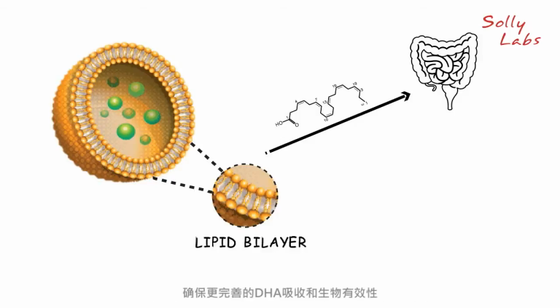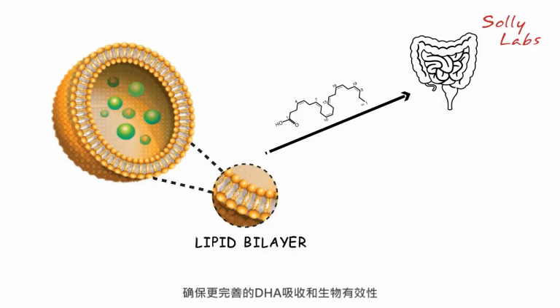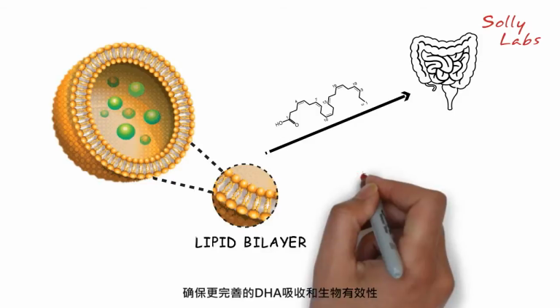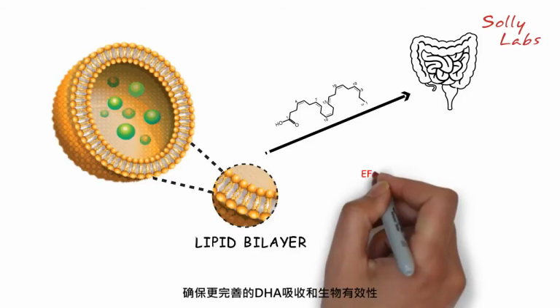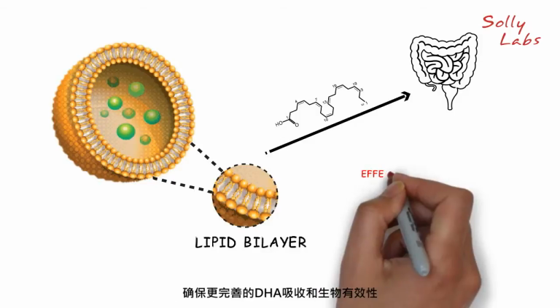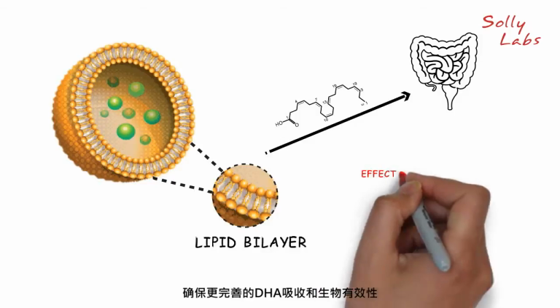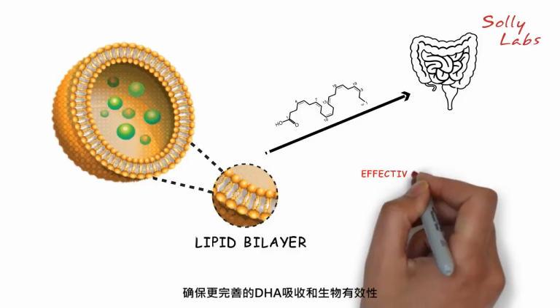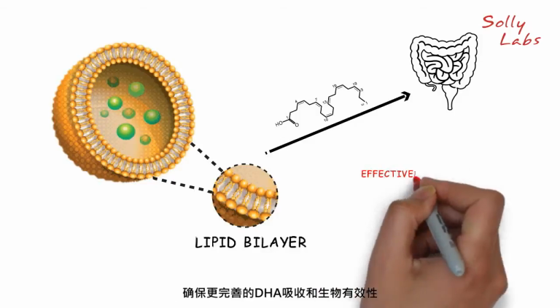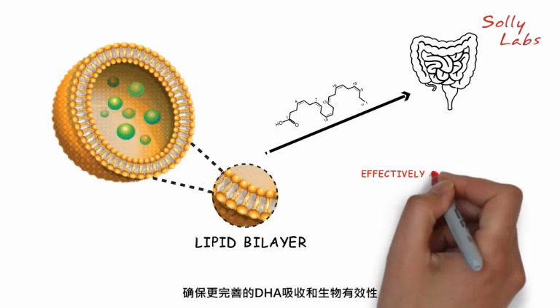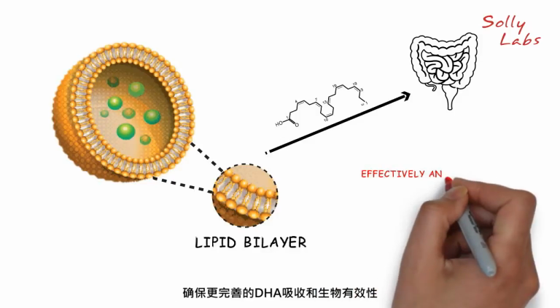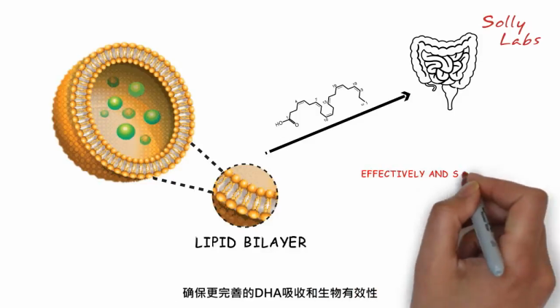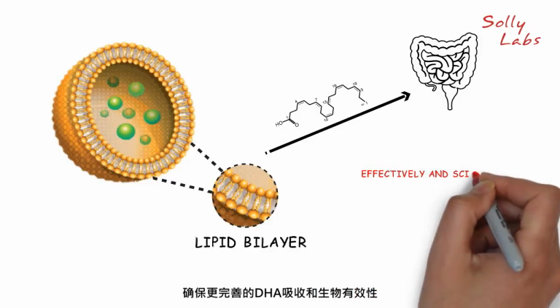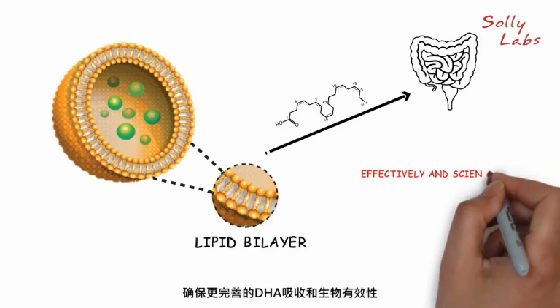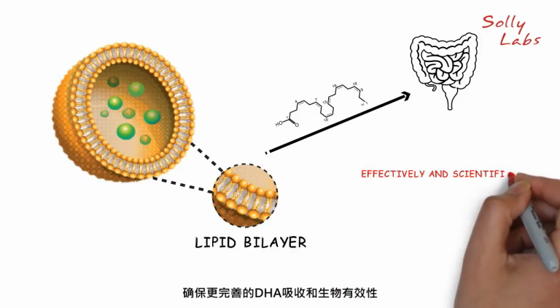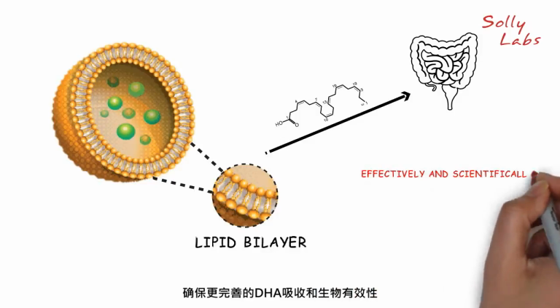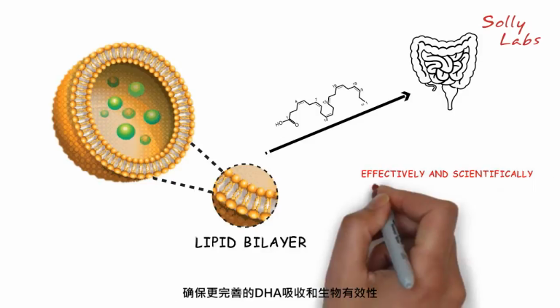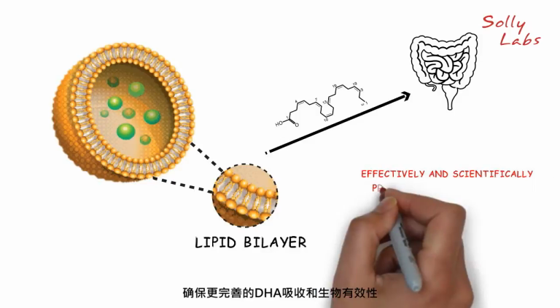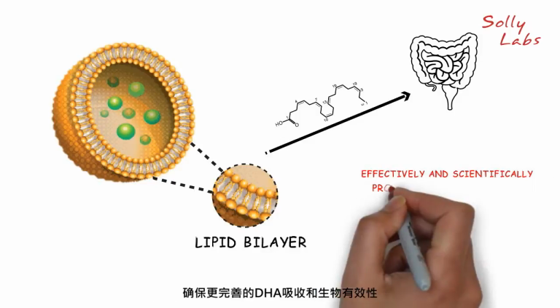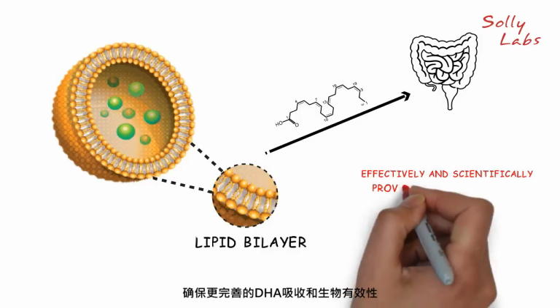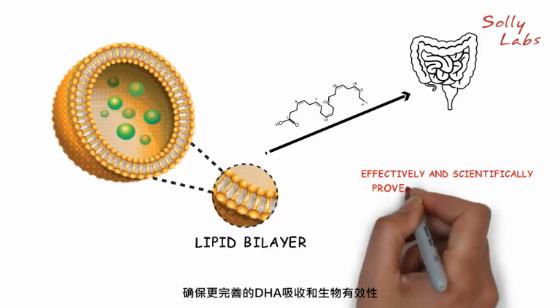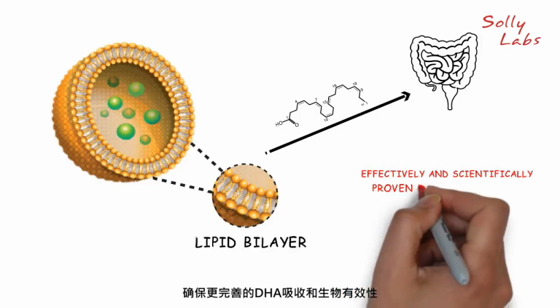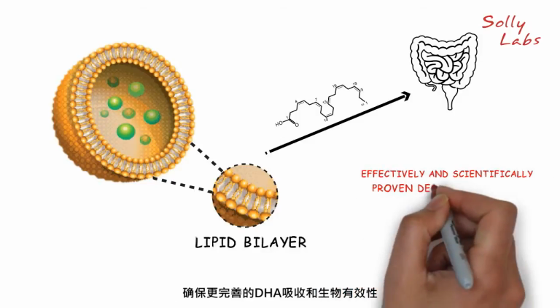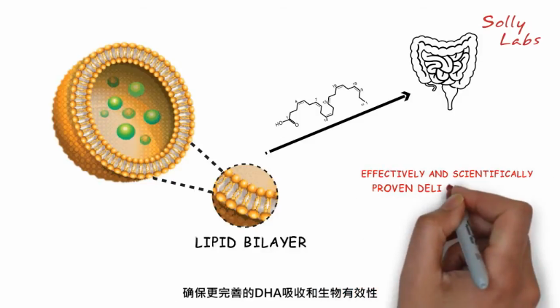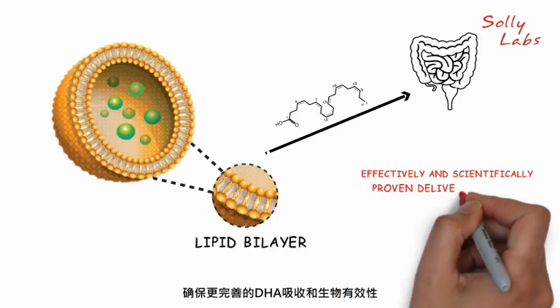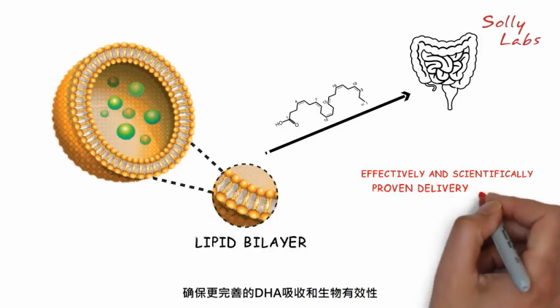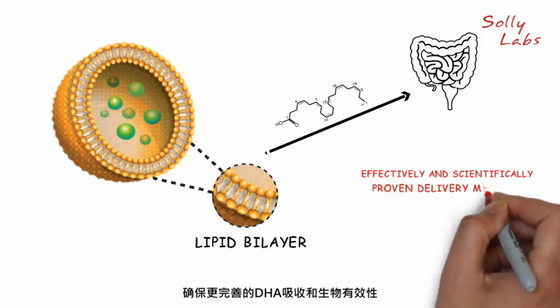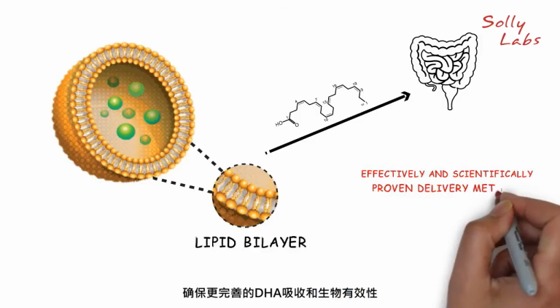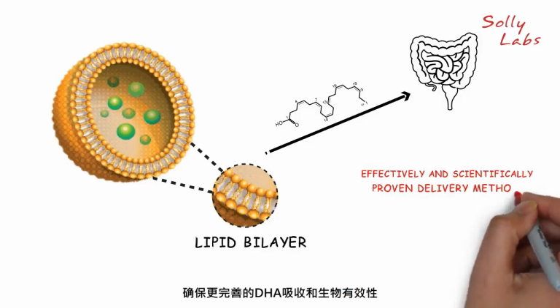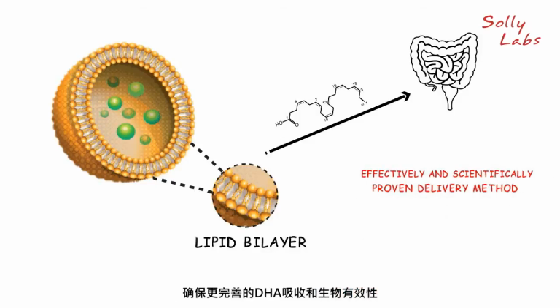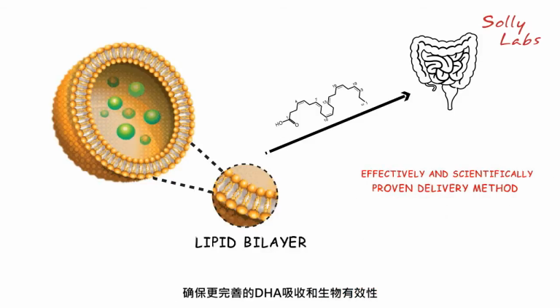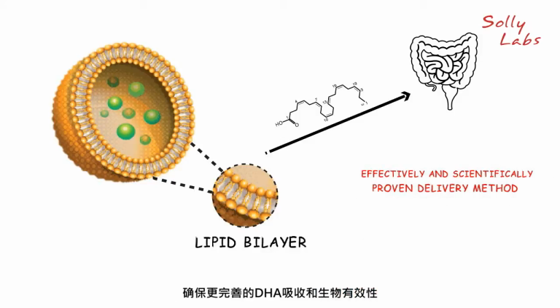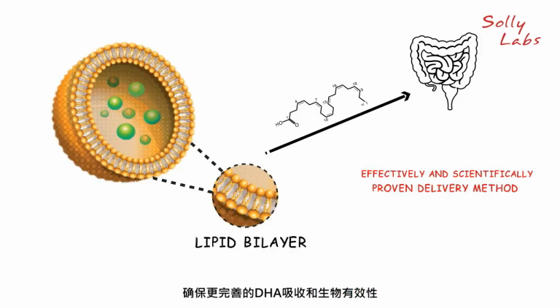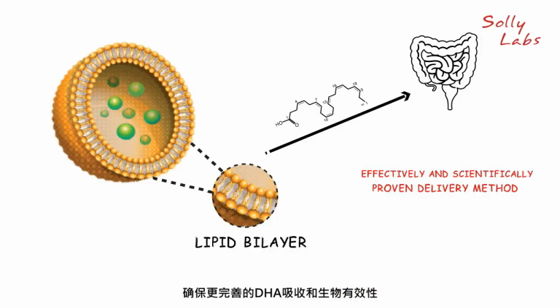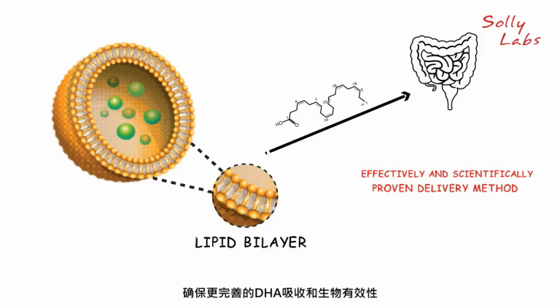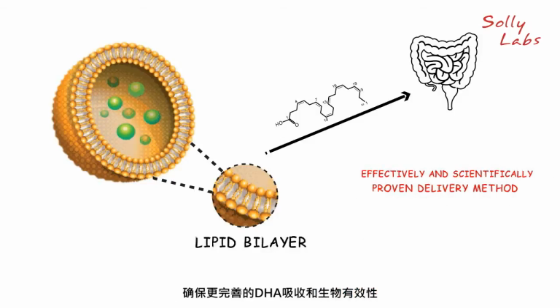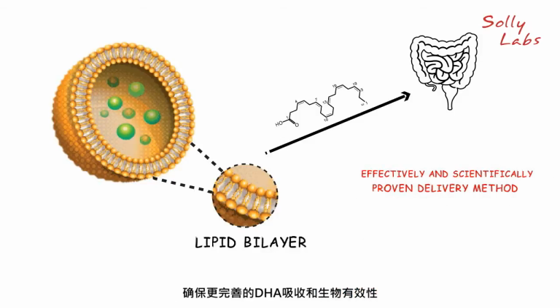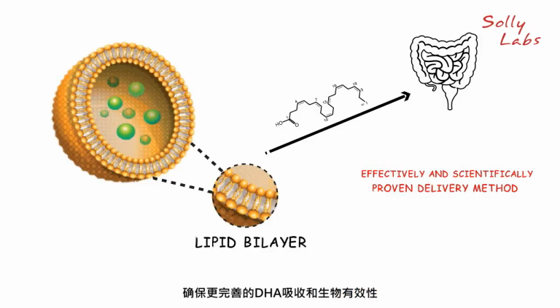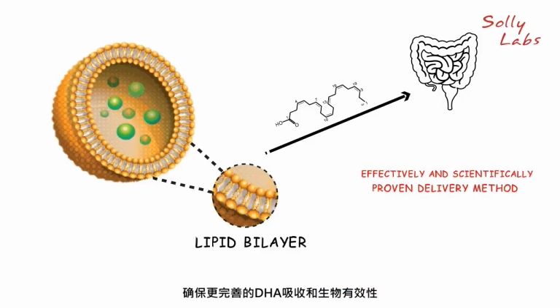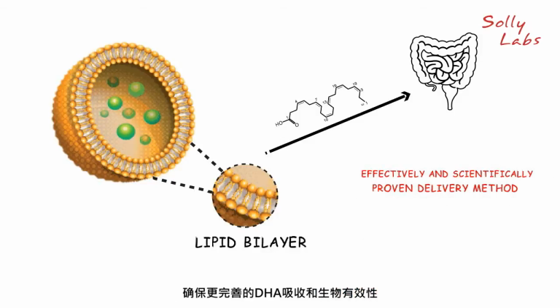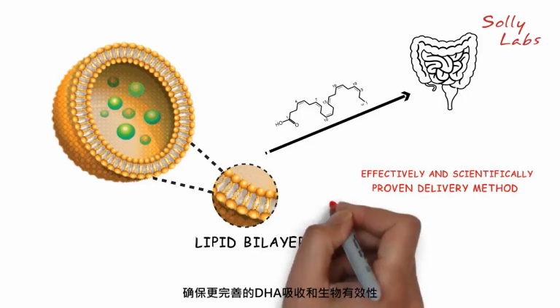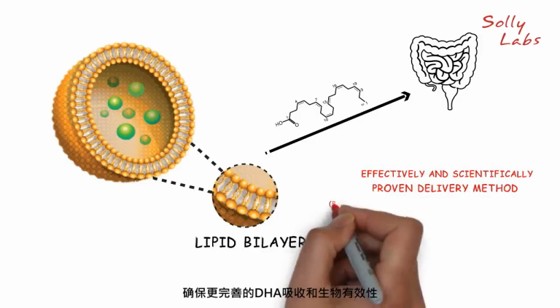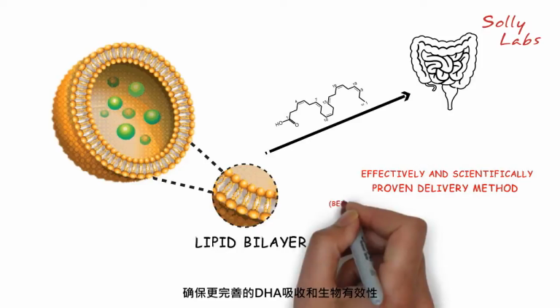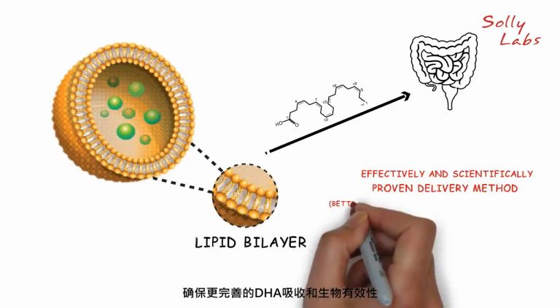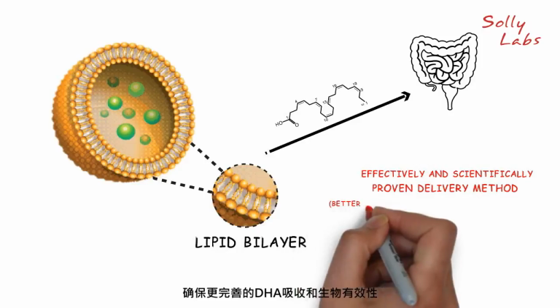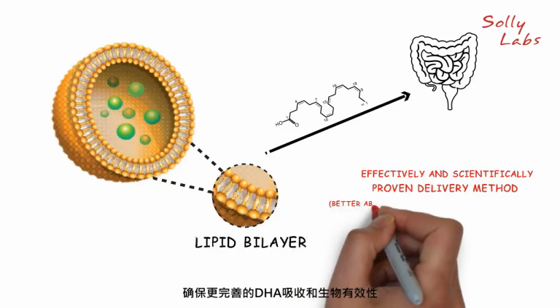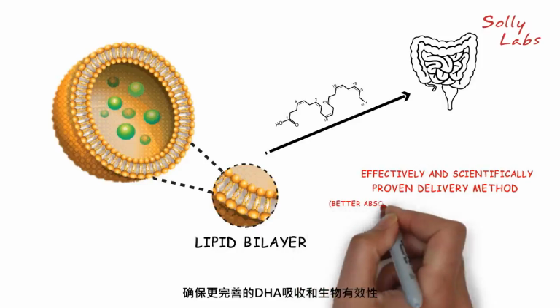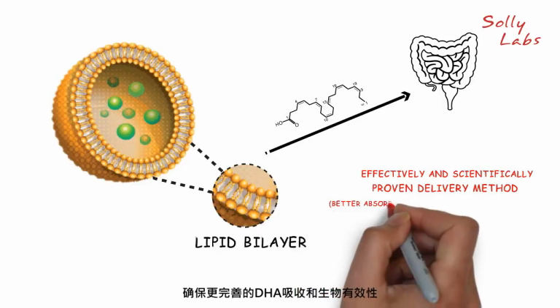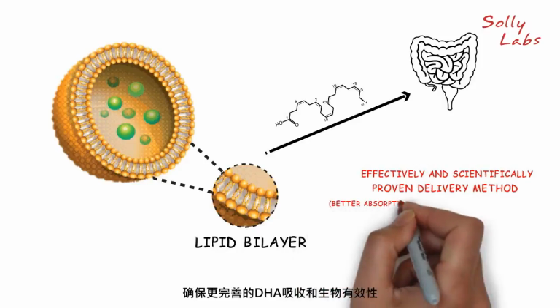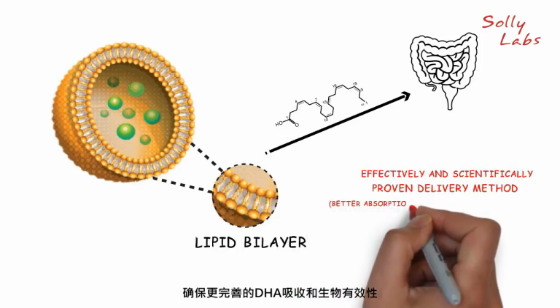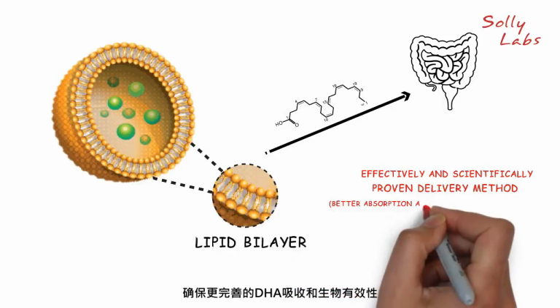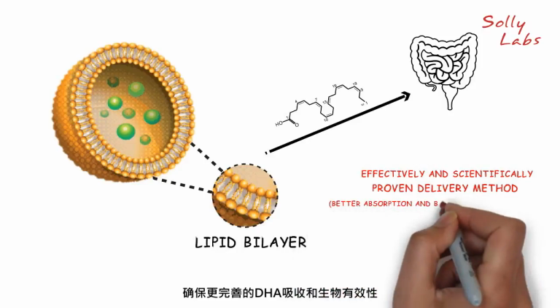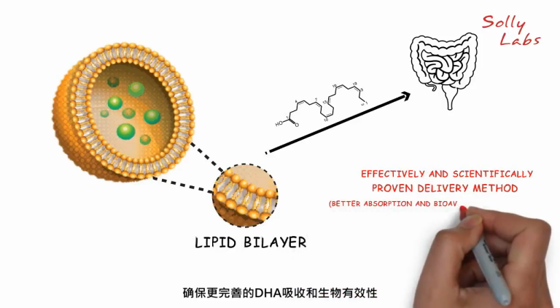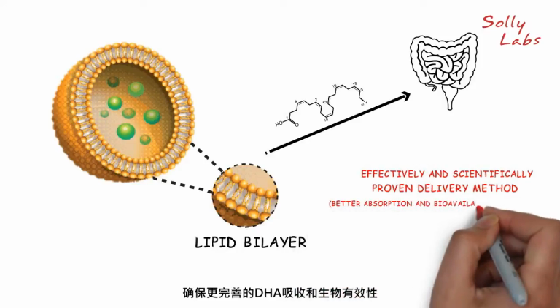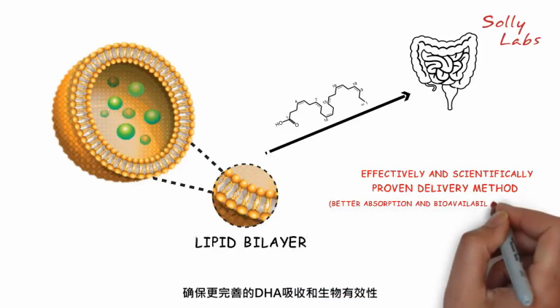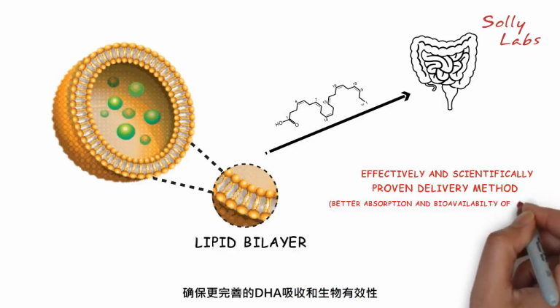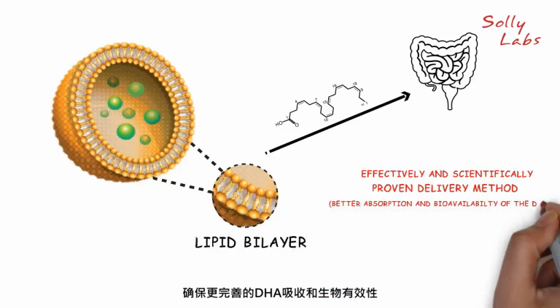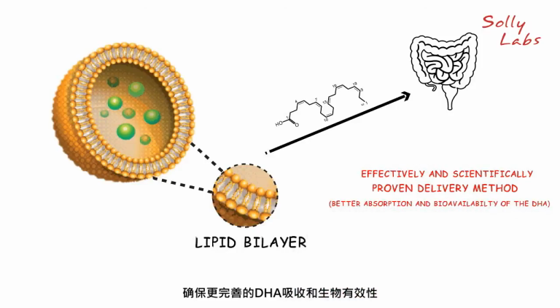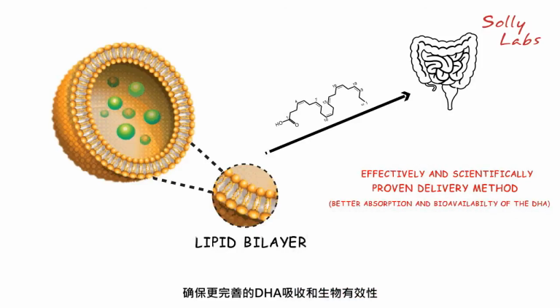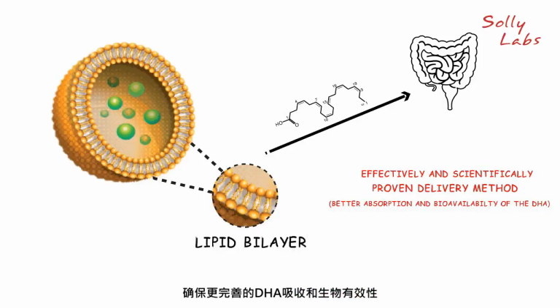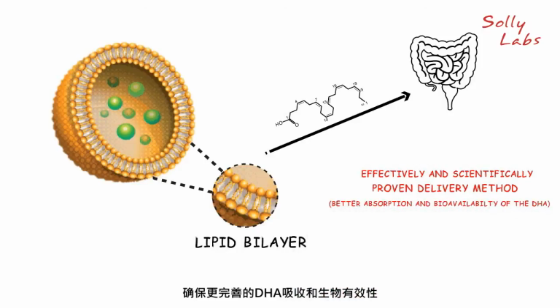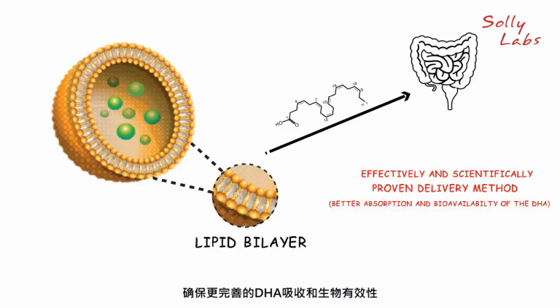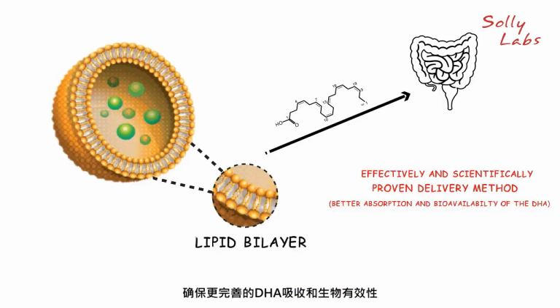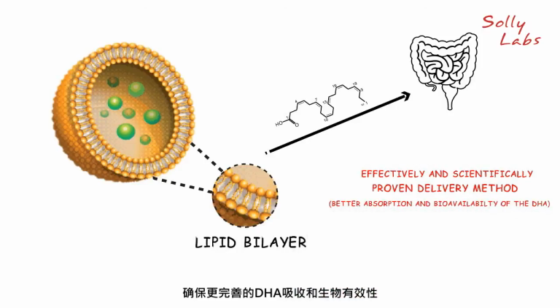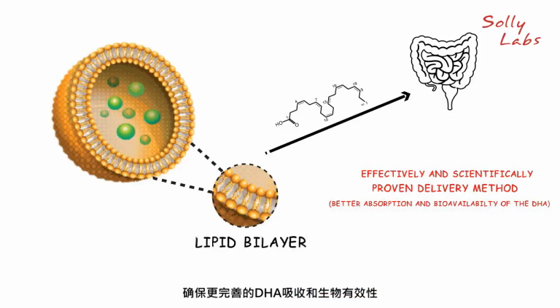This unique liposome delivery is an effective and scientifically proven delivery method that allows for better absorption and bioavailability of the DHA.